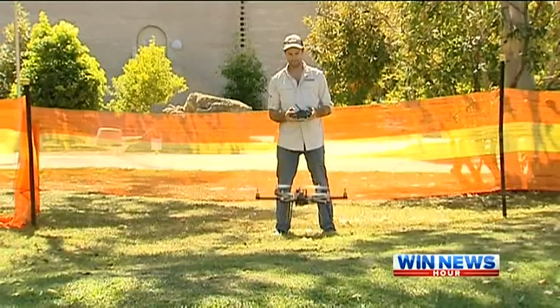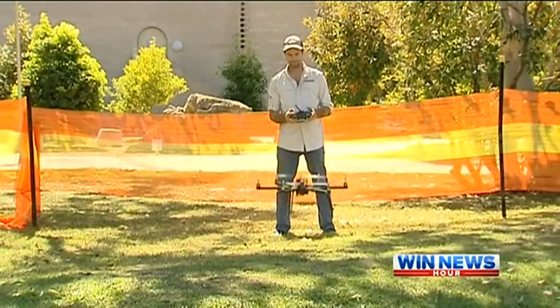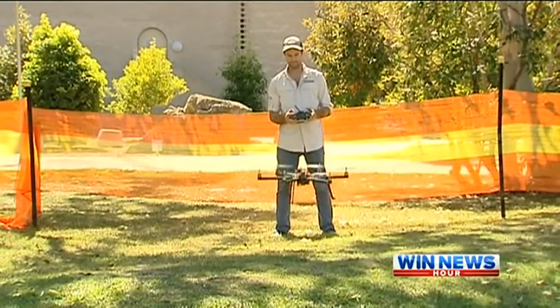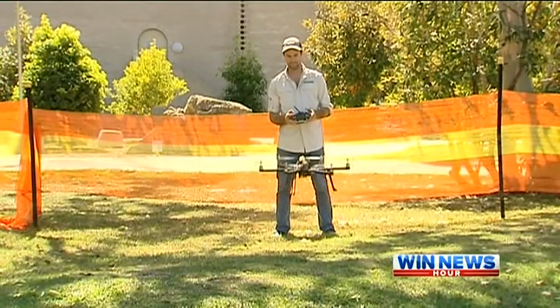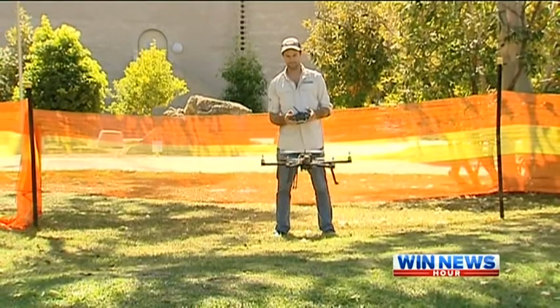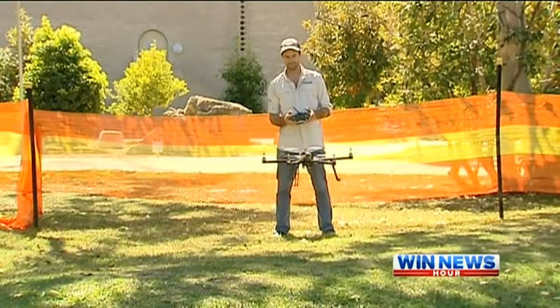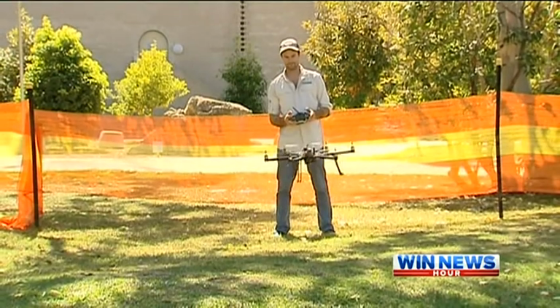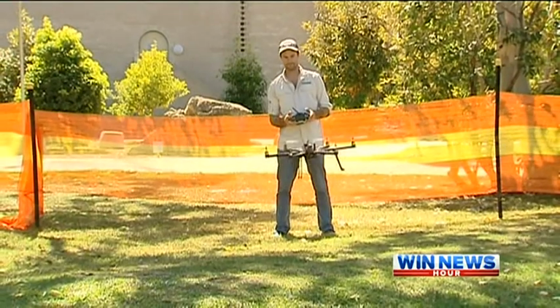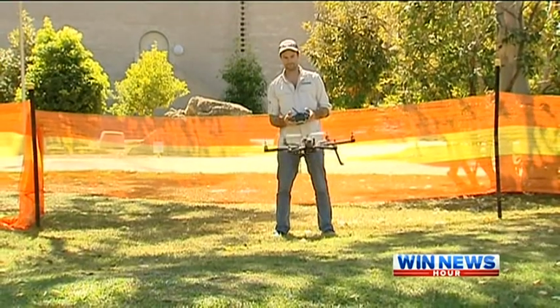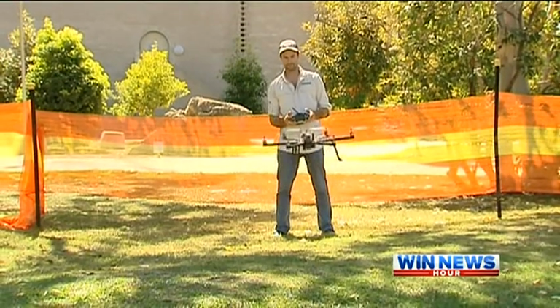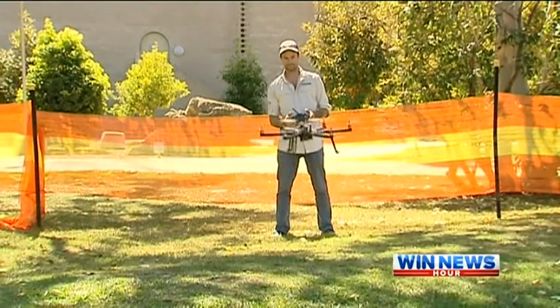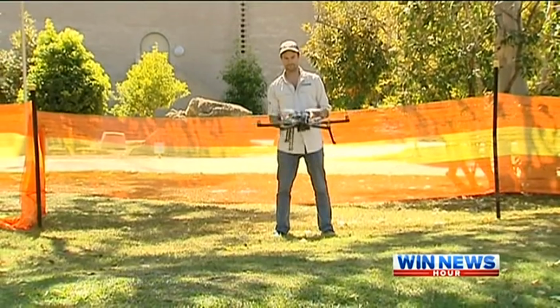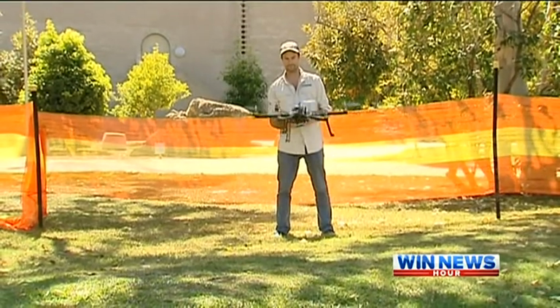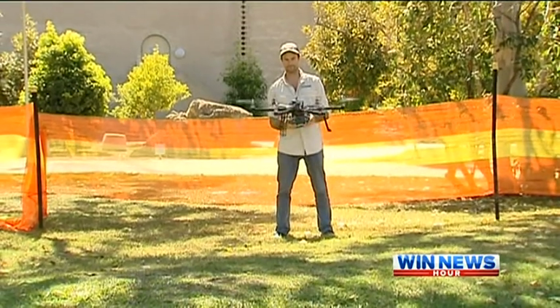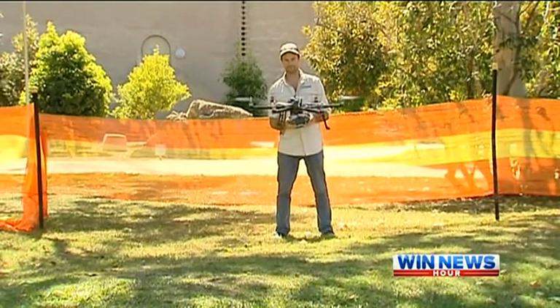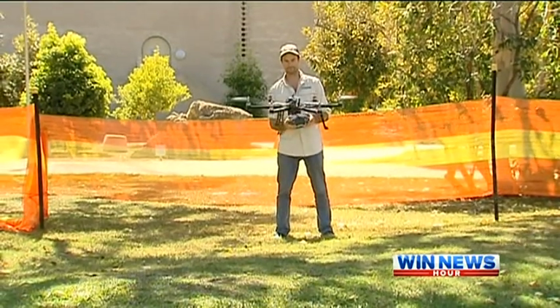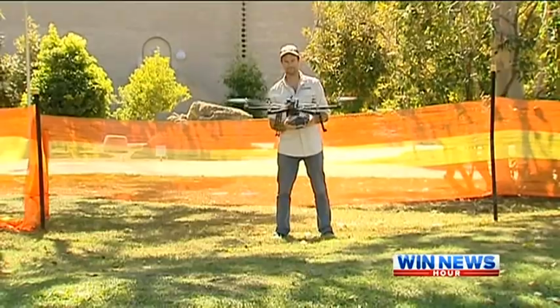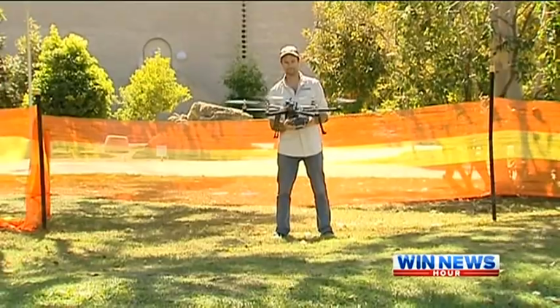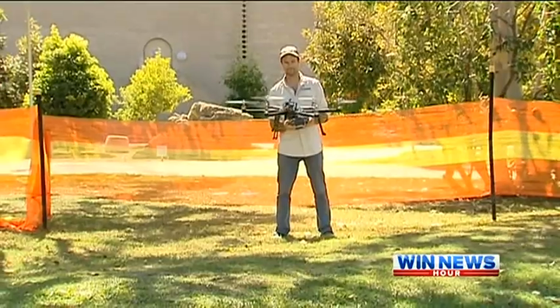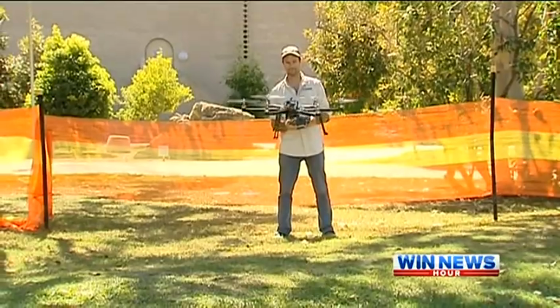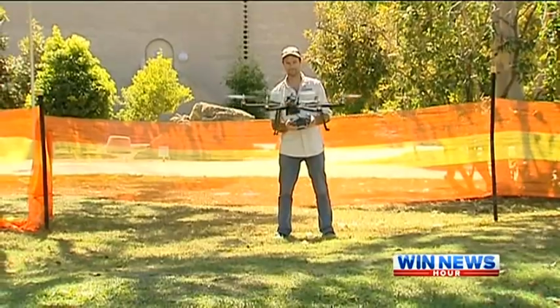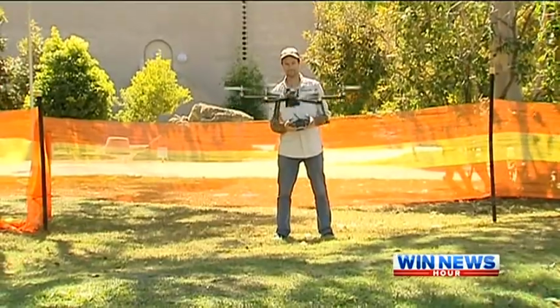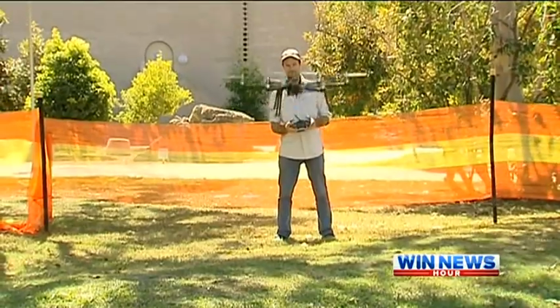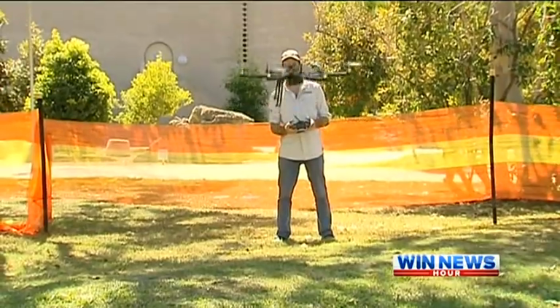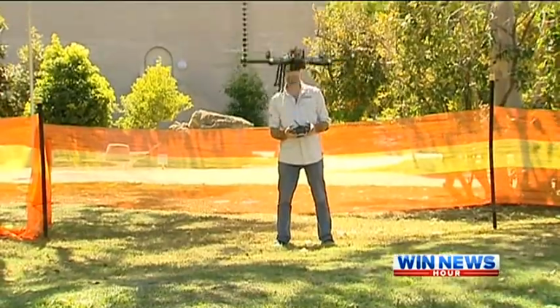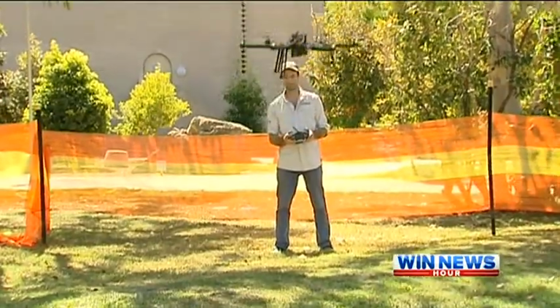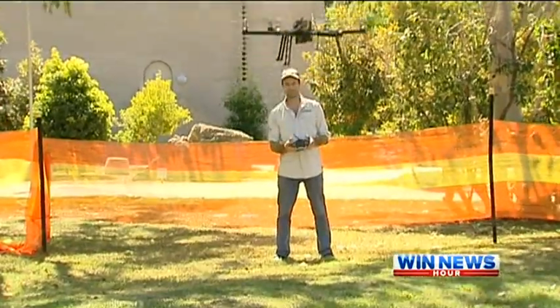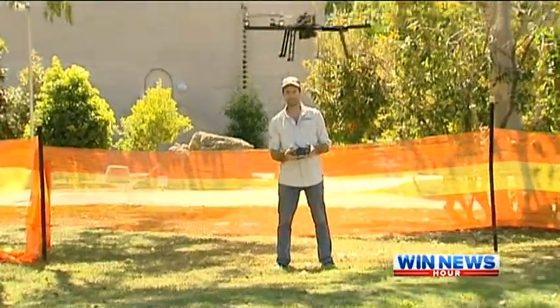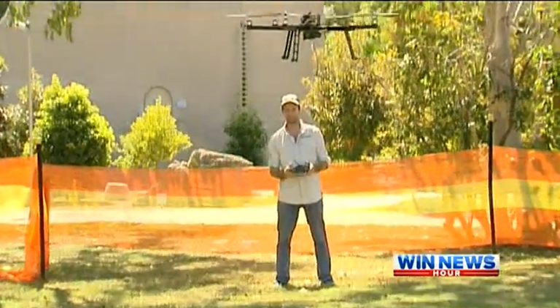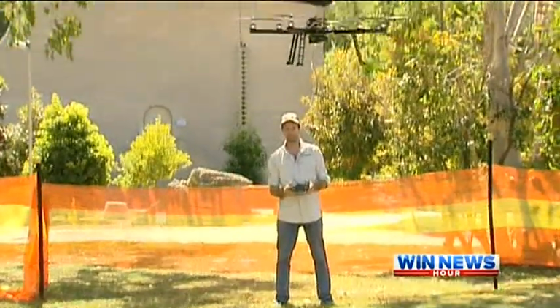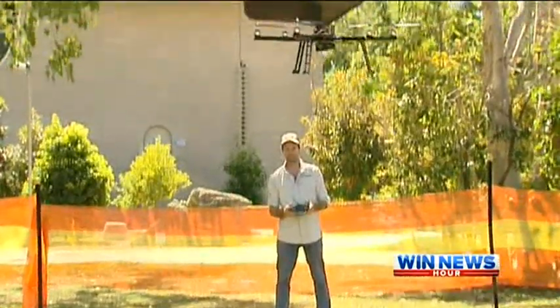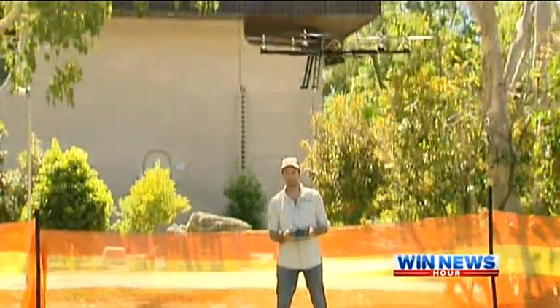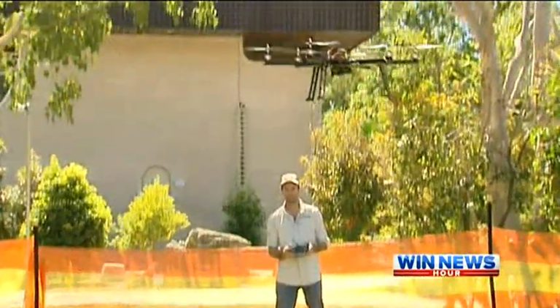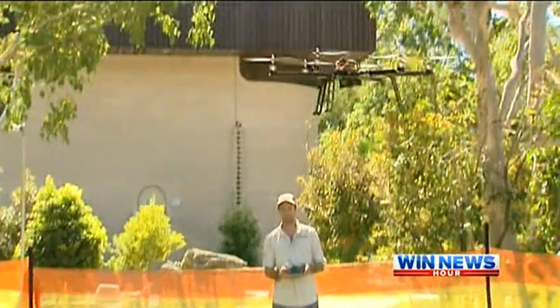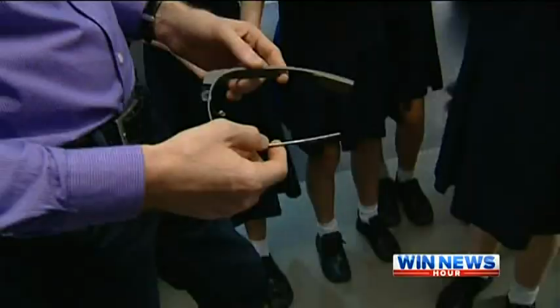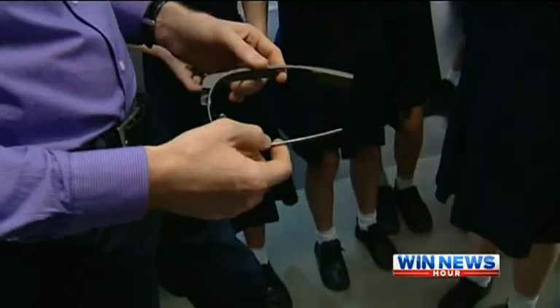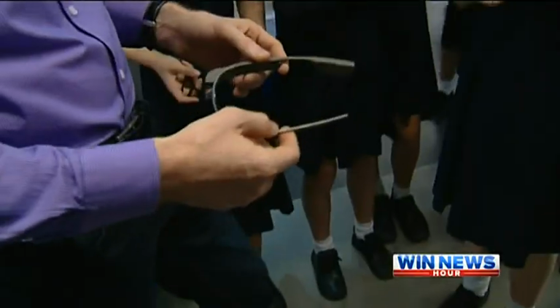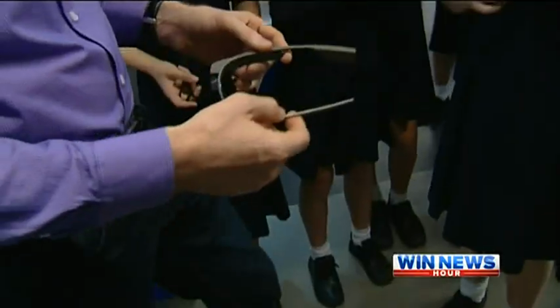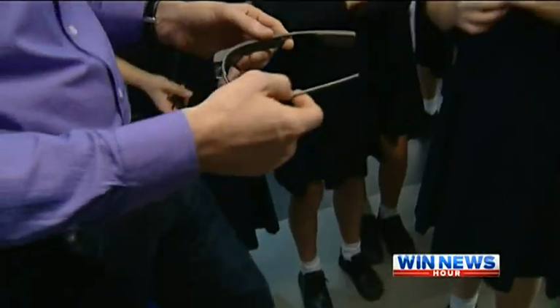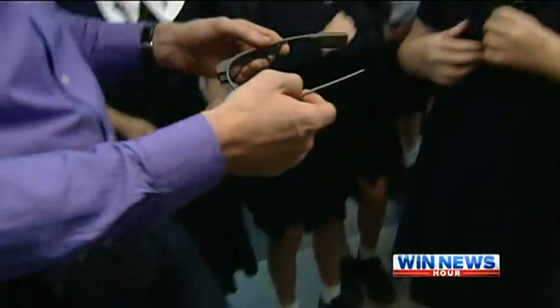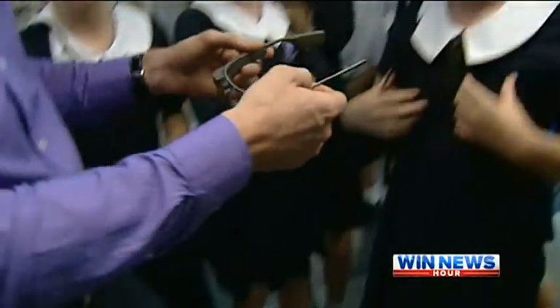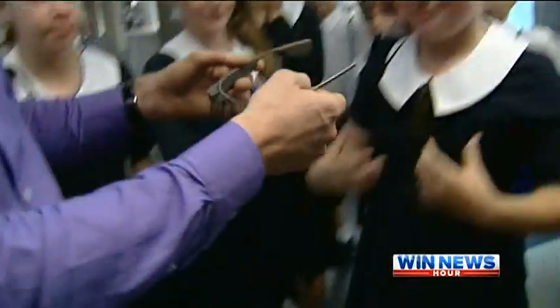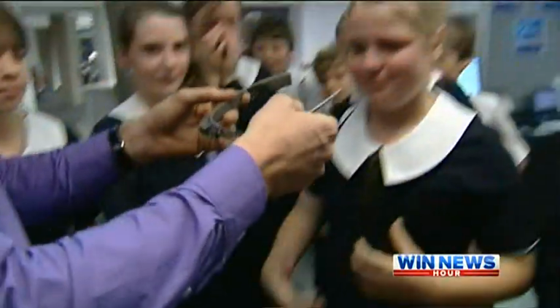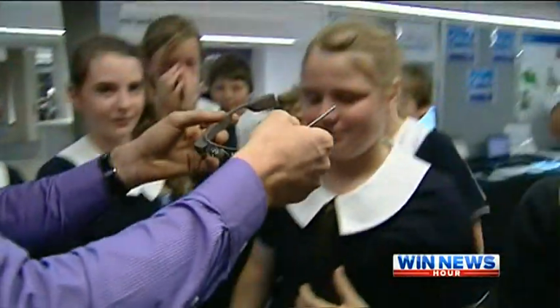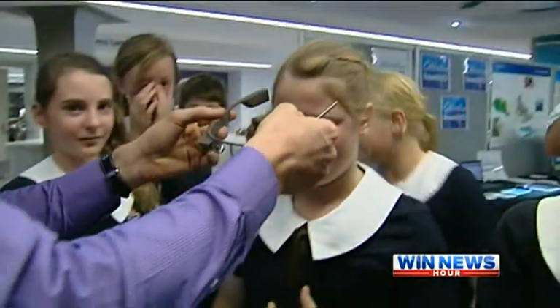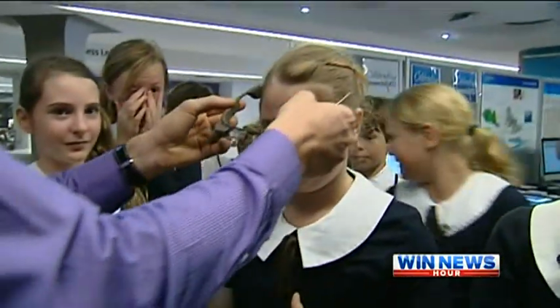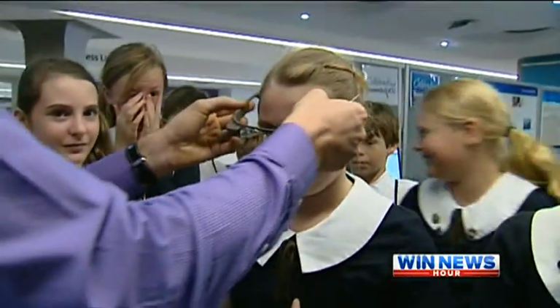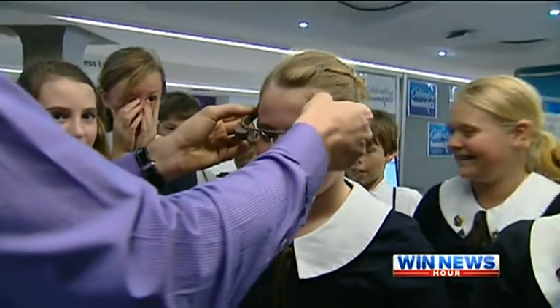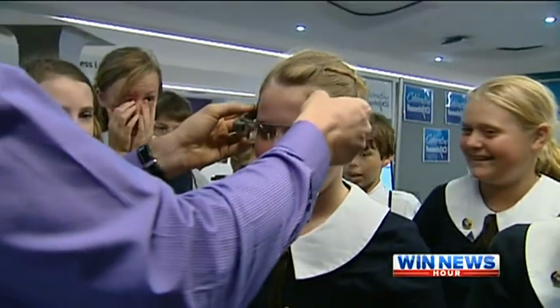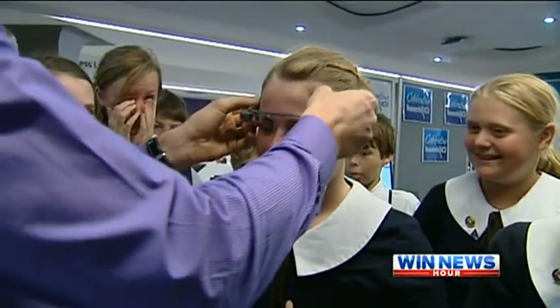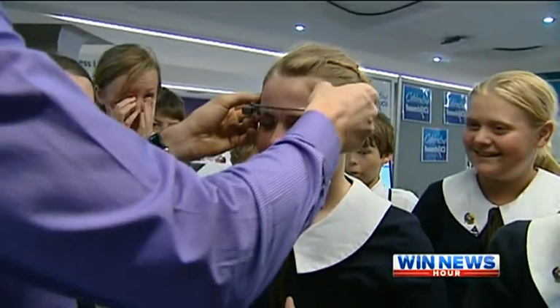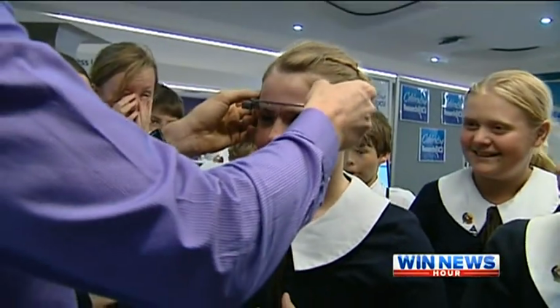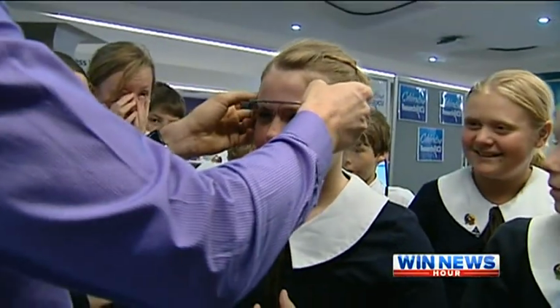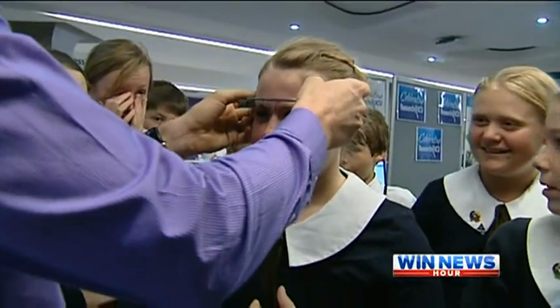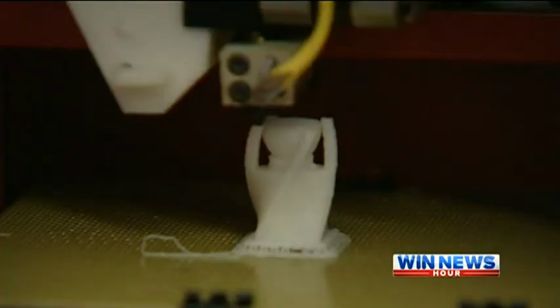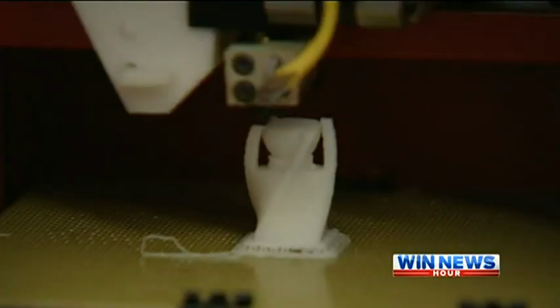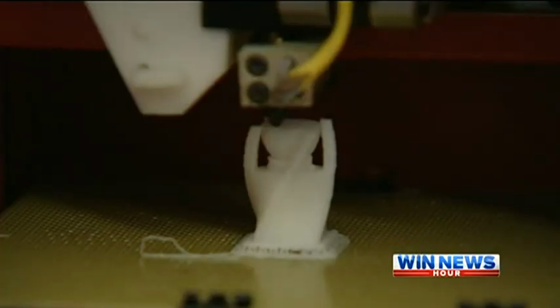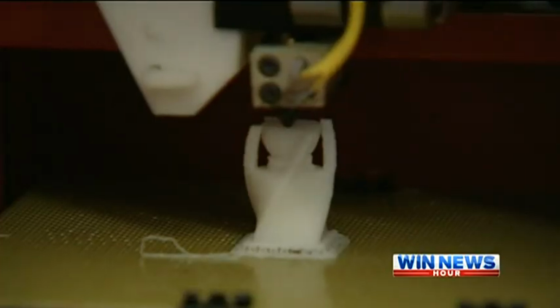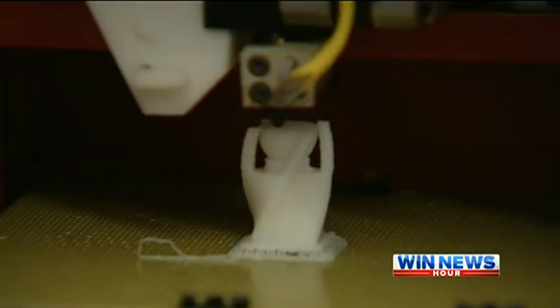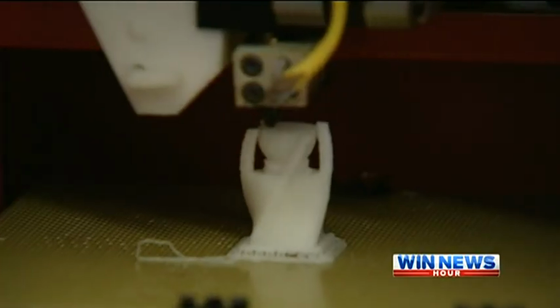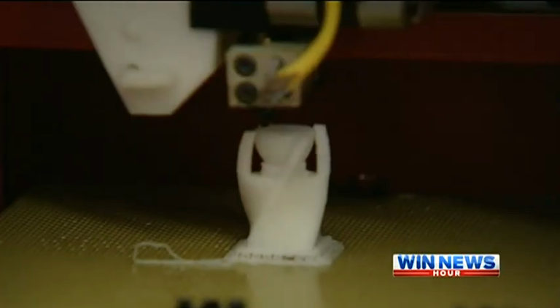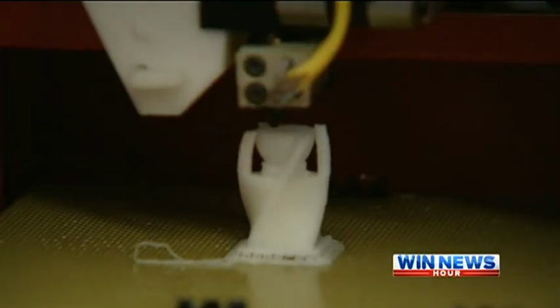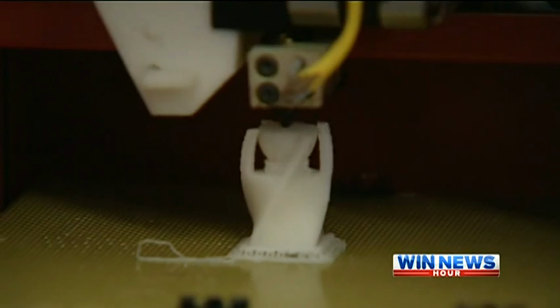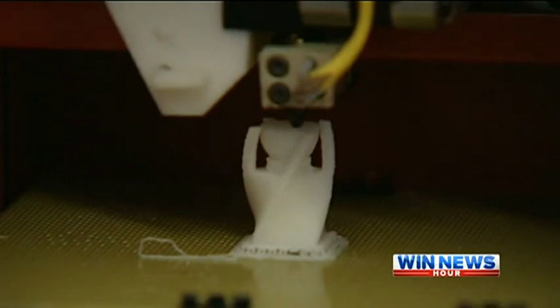The technology was on display today at the e-Research Expo, including gadgets like the wearable Google Glass and 3D printers.